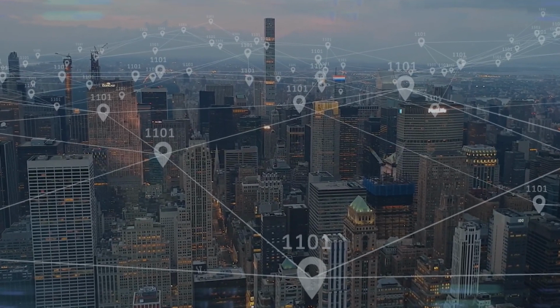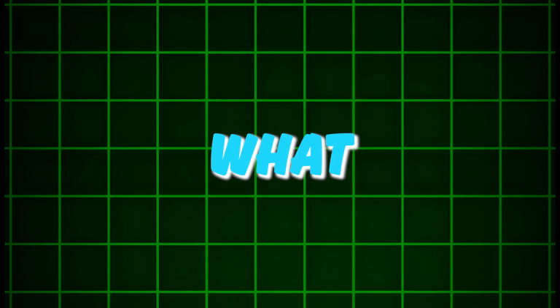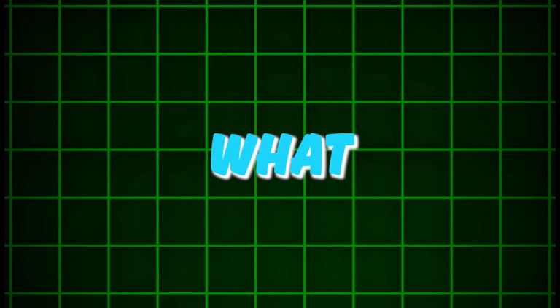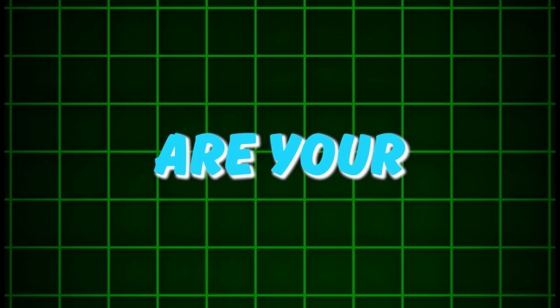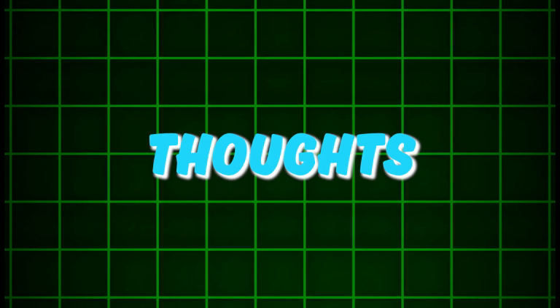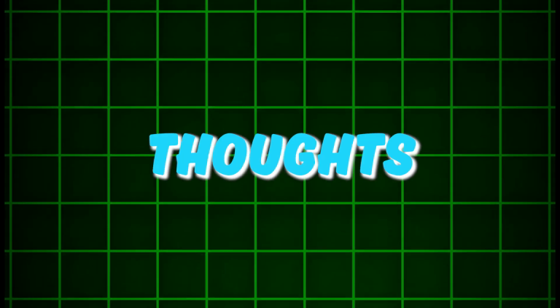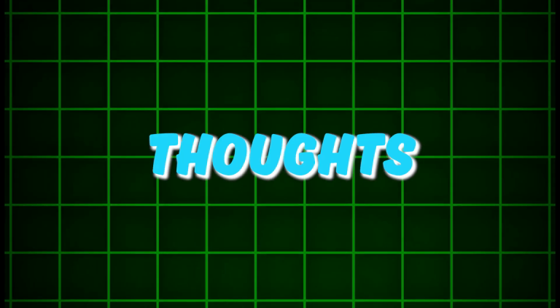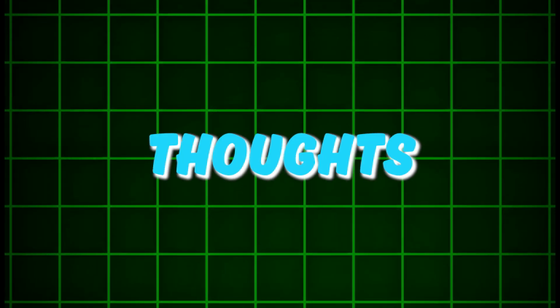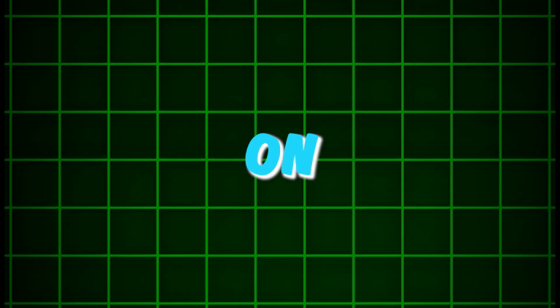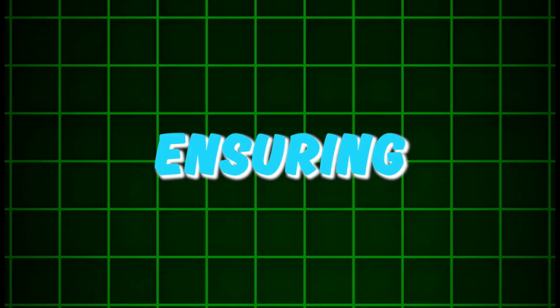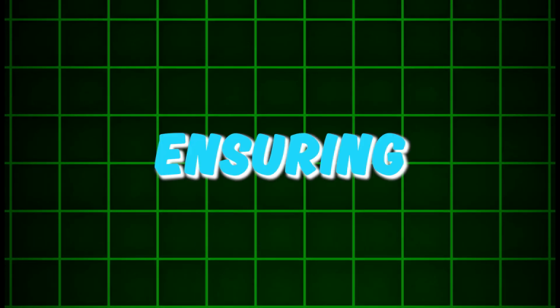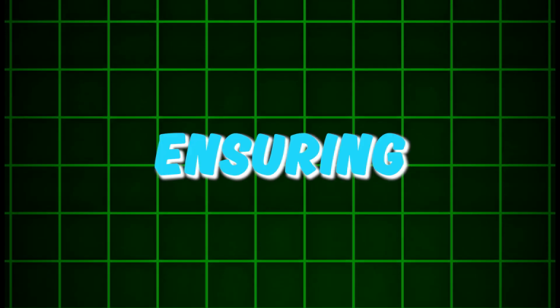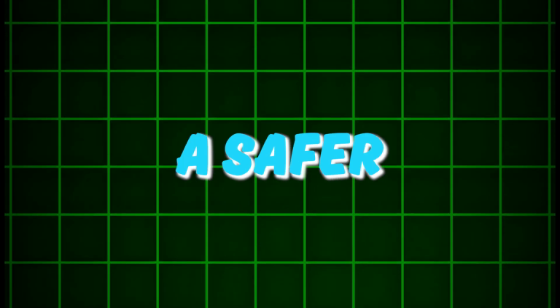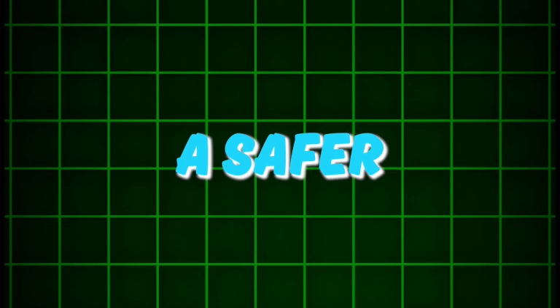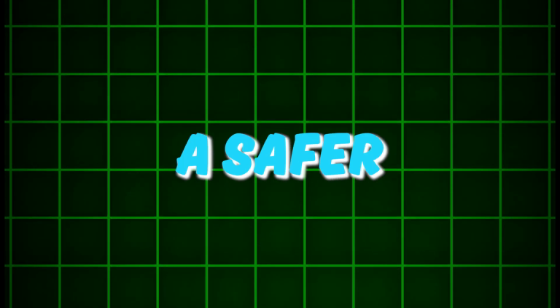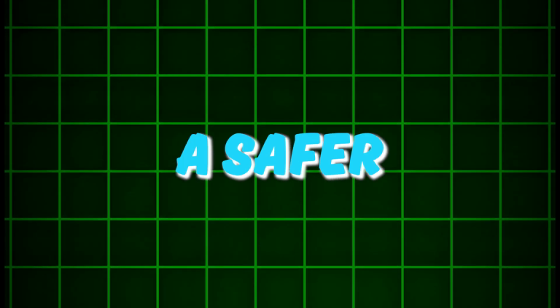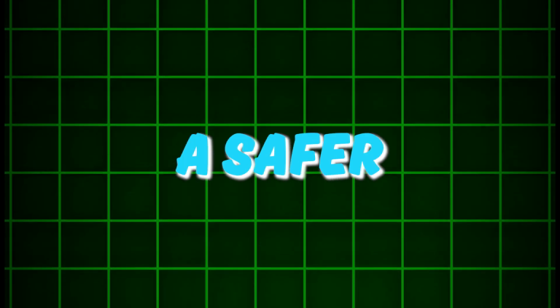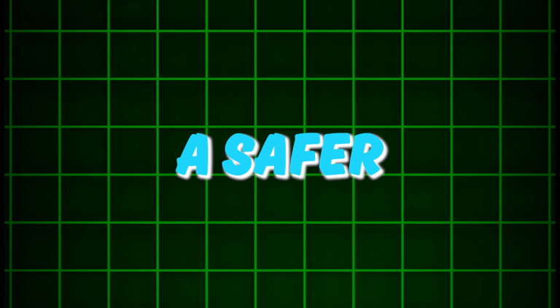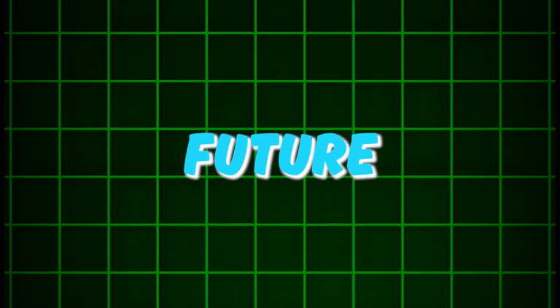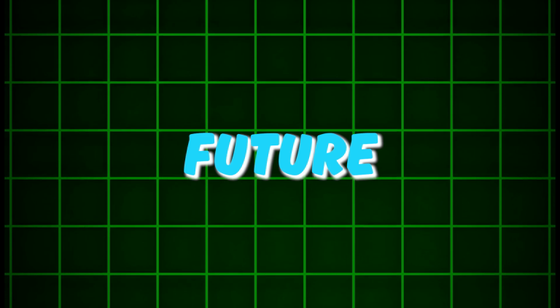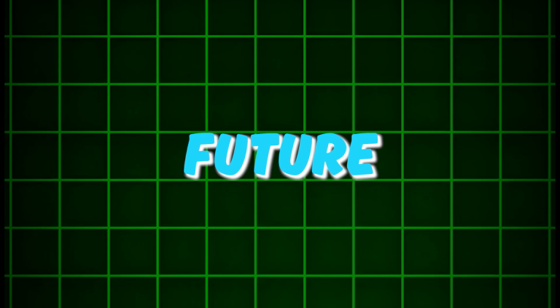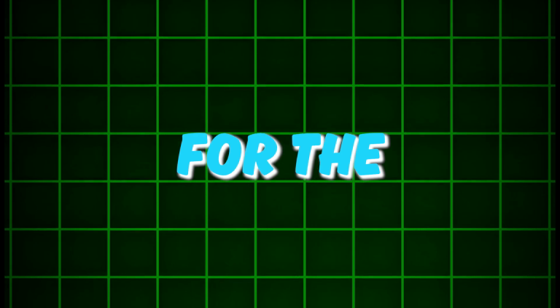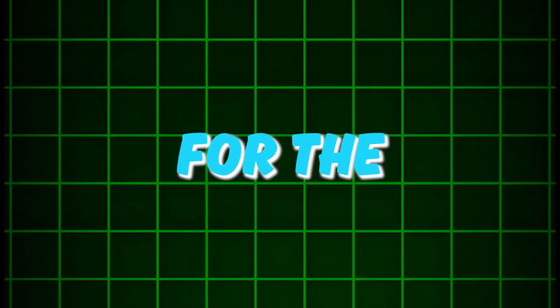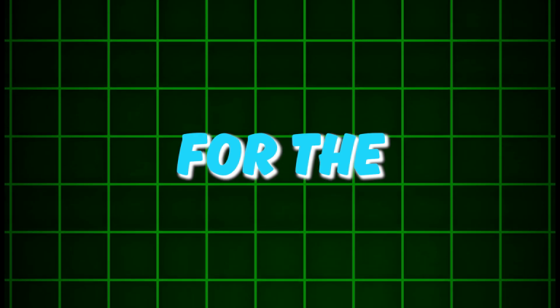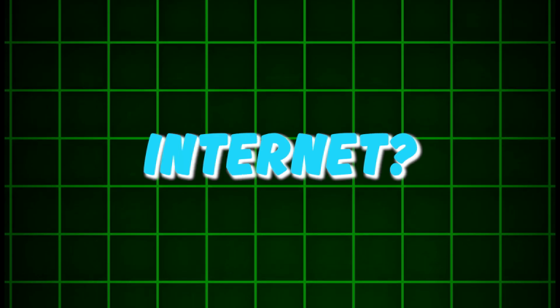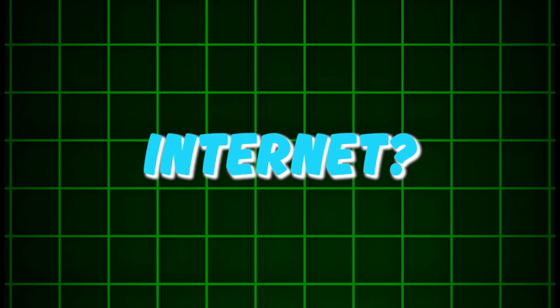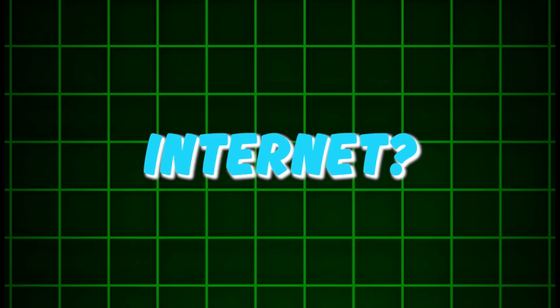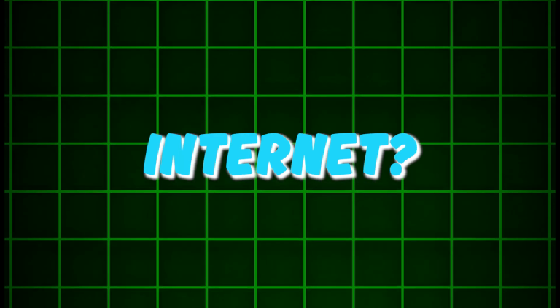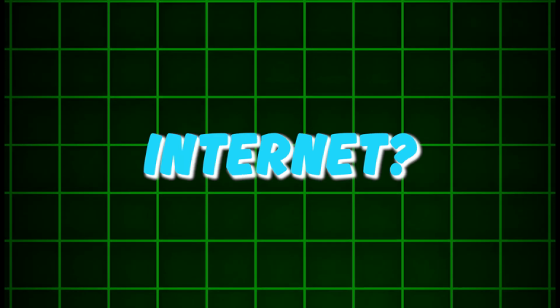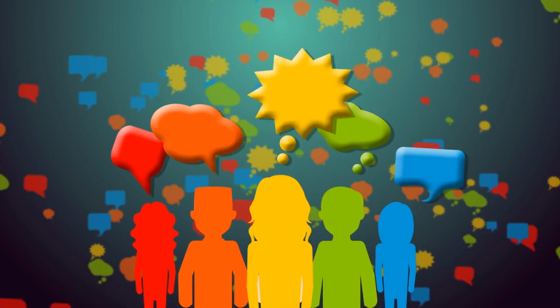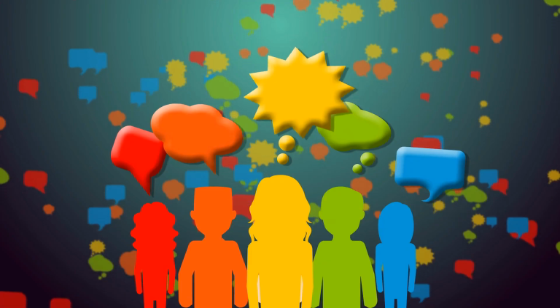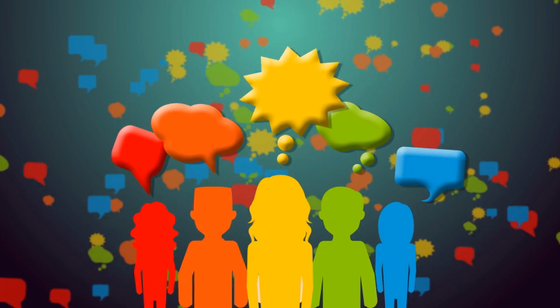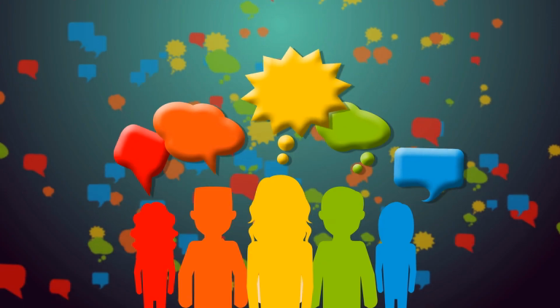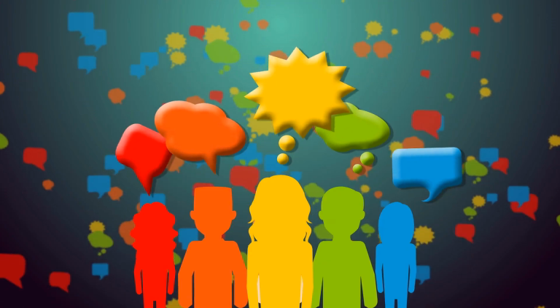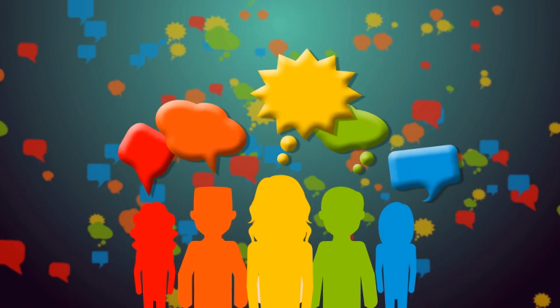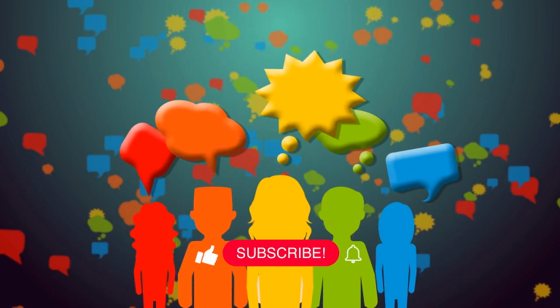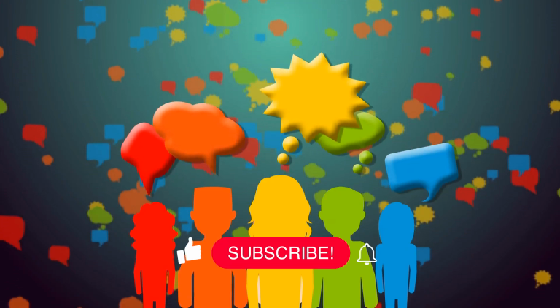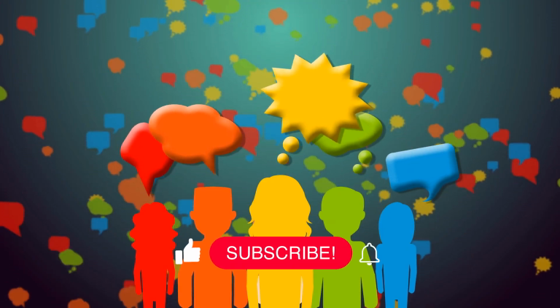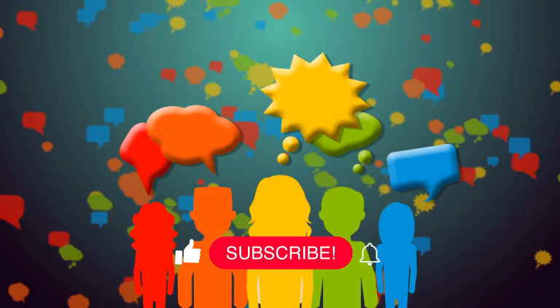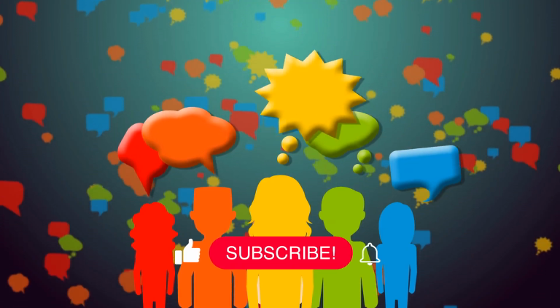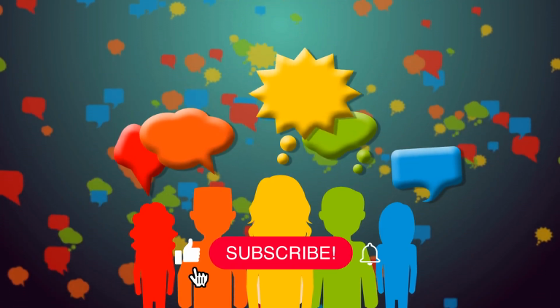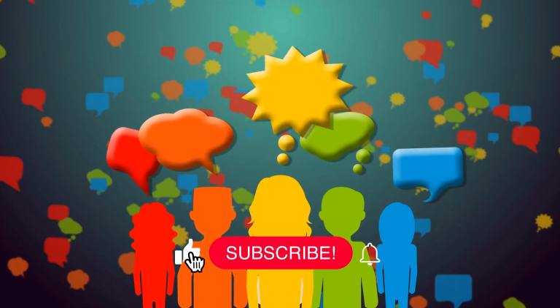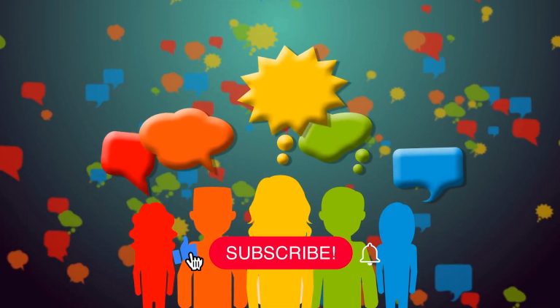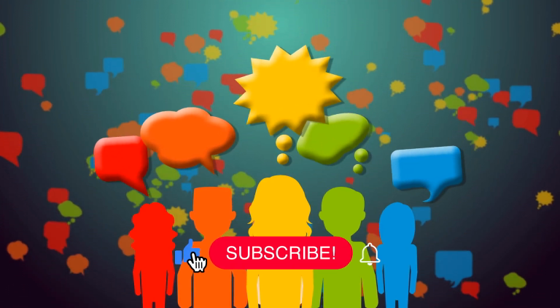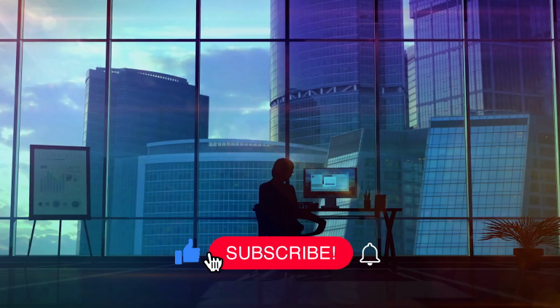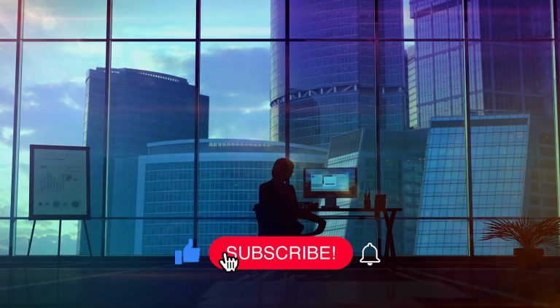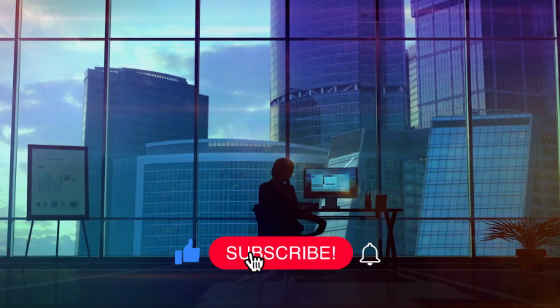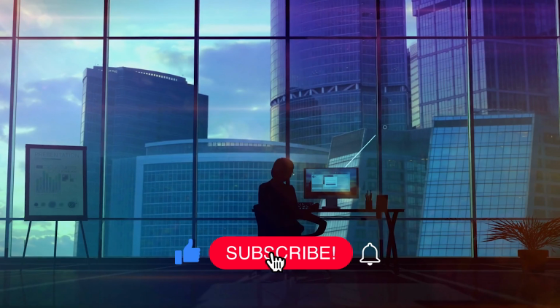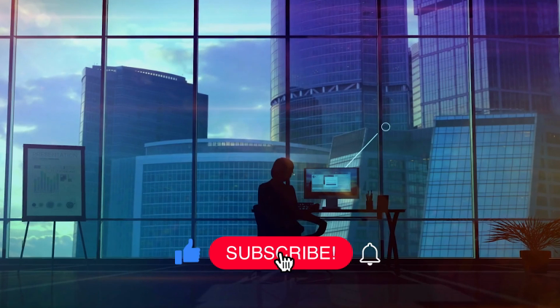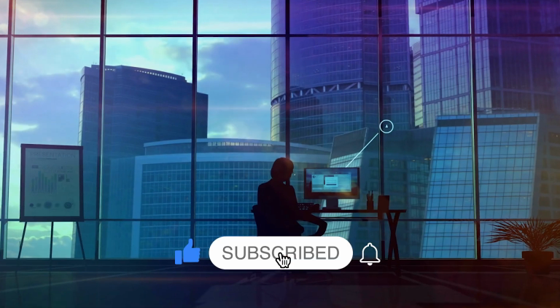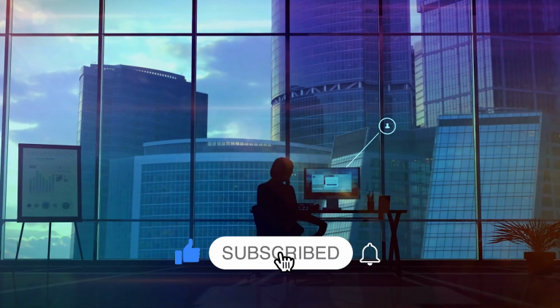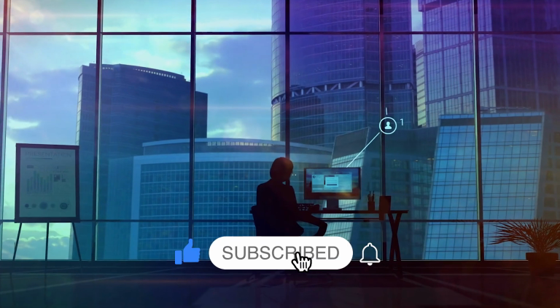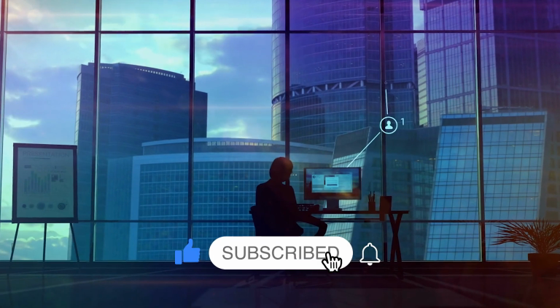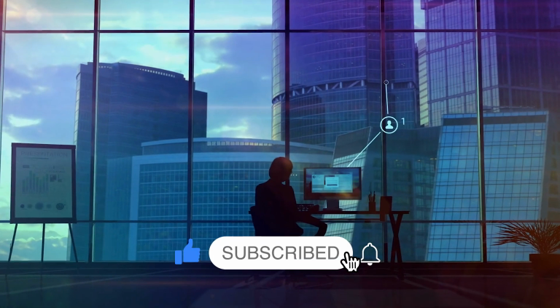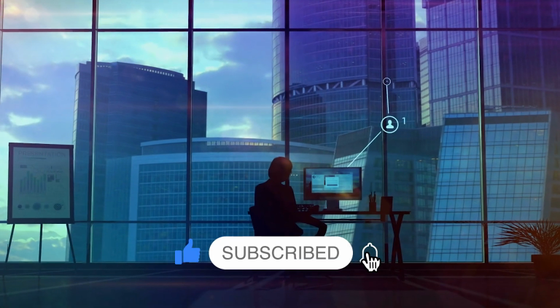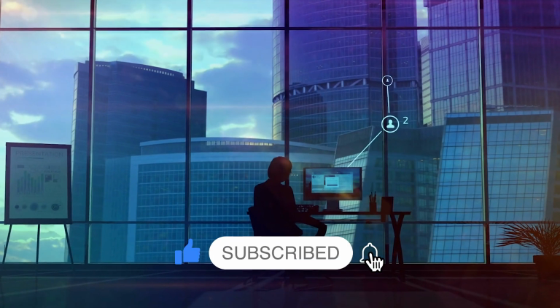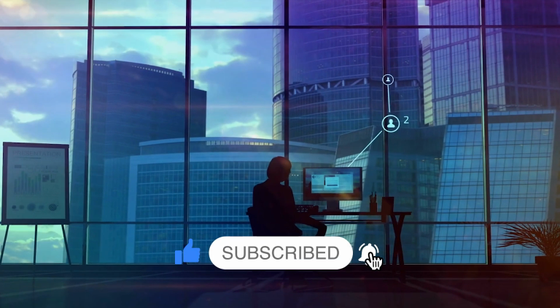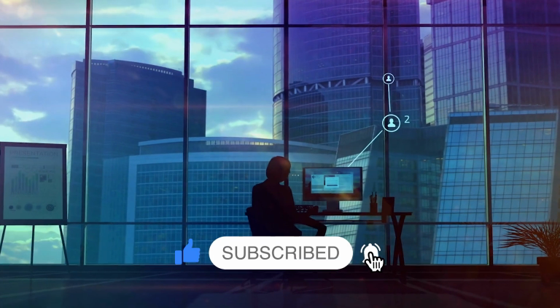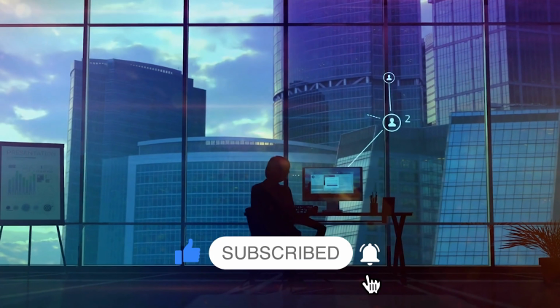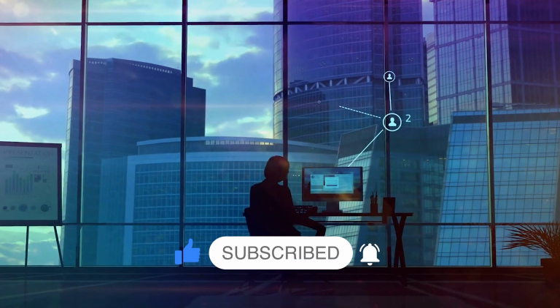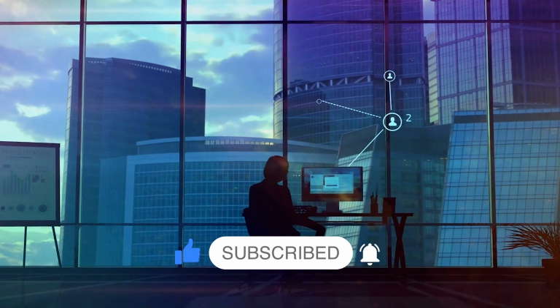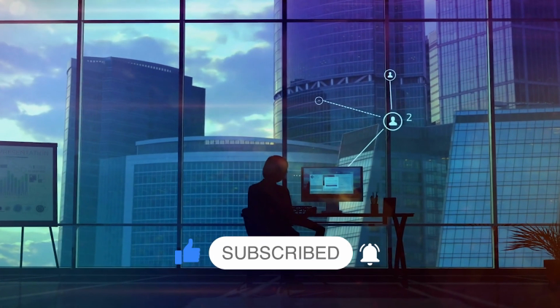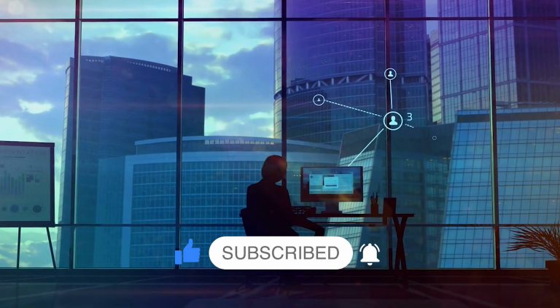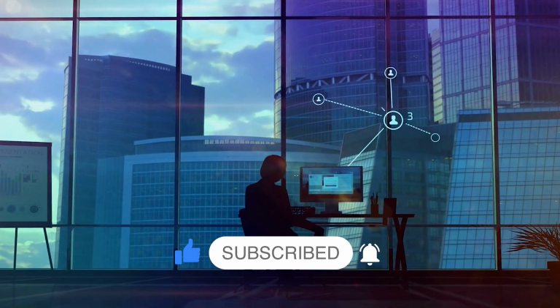What are your thoughts on ensuring a safer future for the internet? Share your ideas in the comments, and don't forget to subscribe. Thanks for watching.